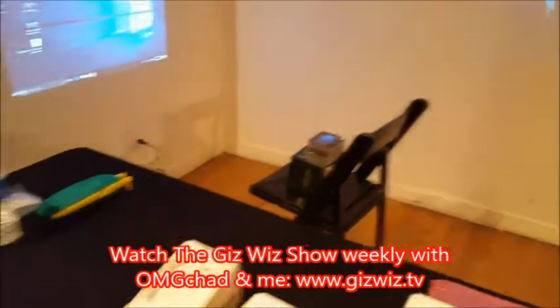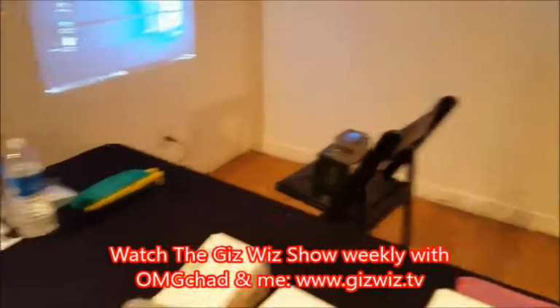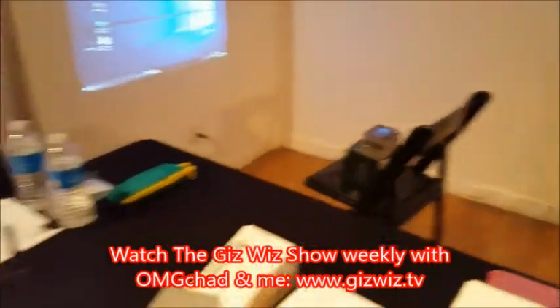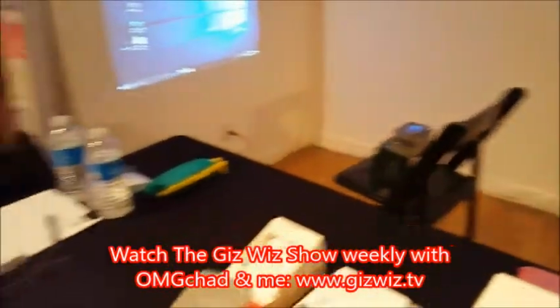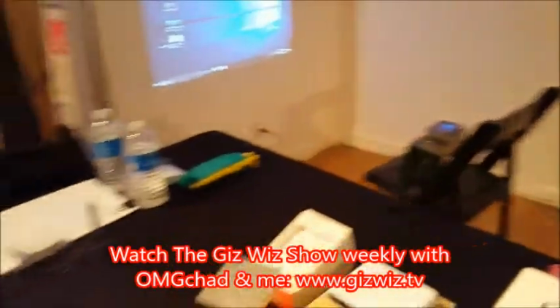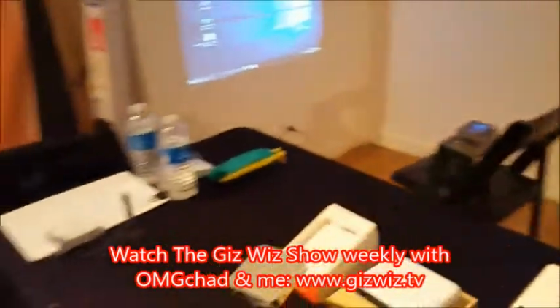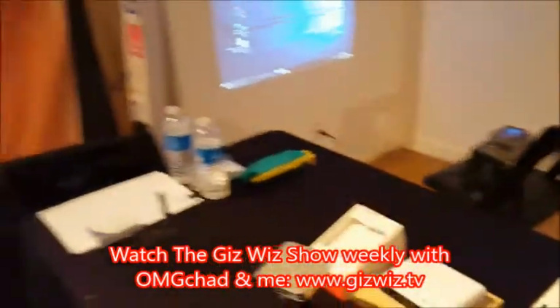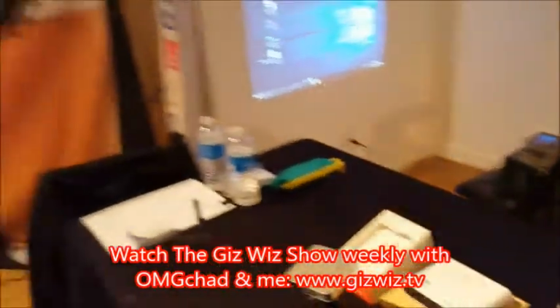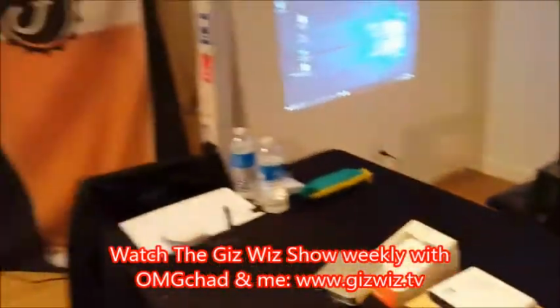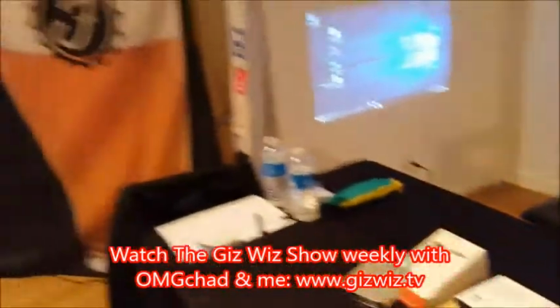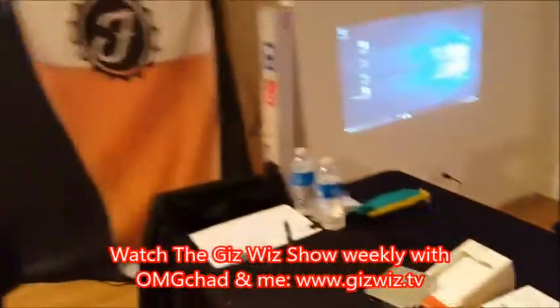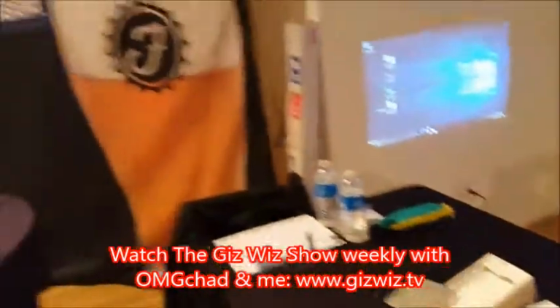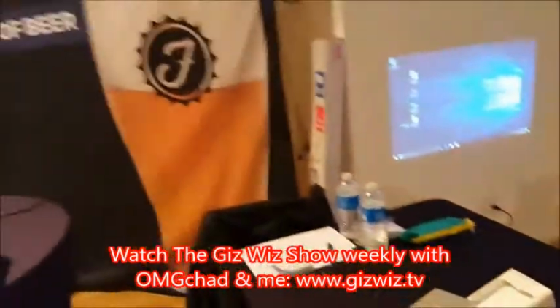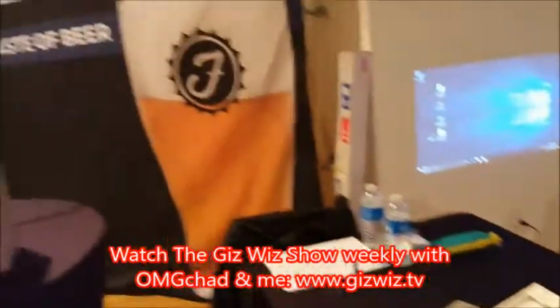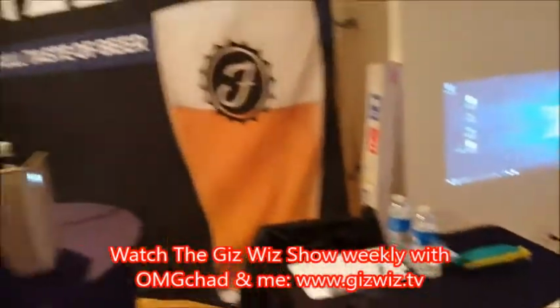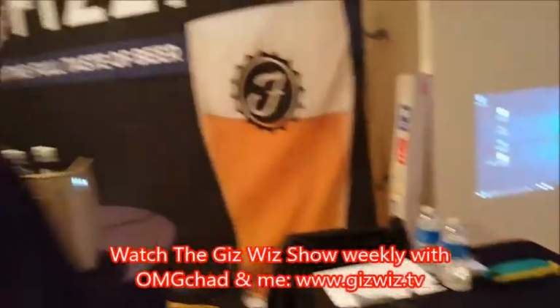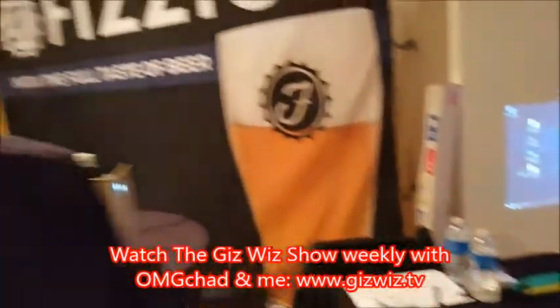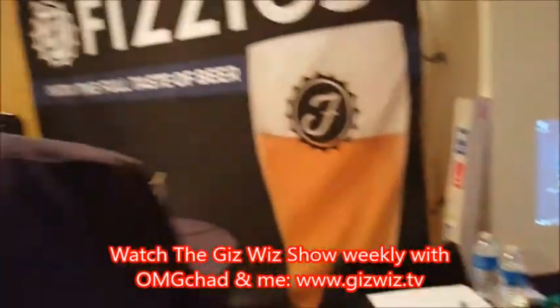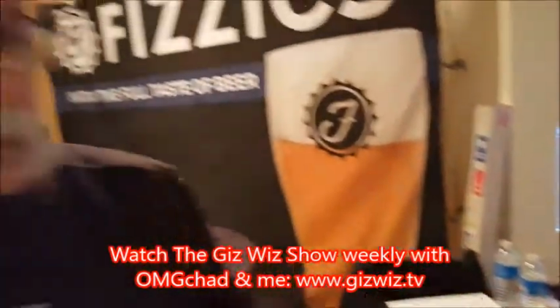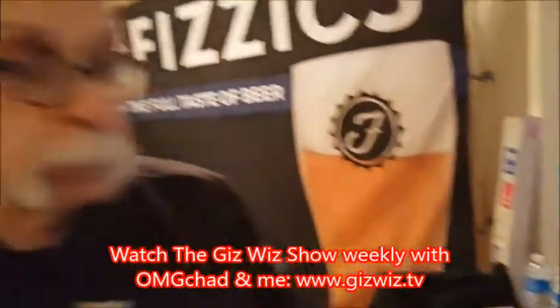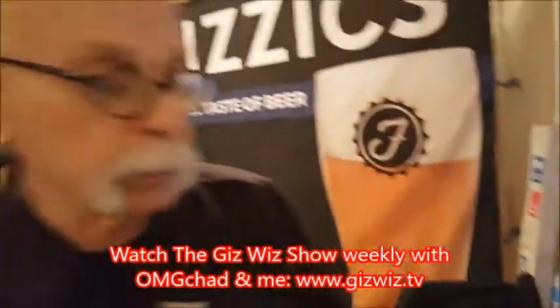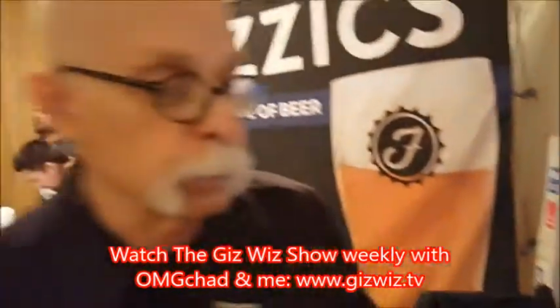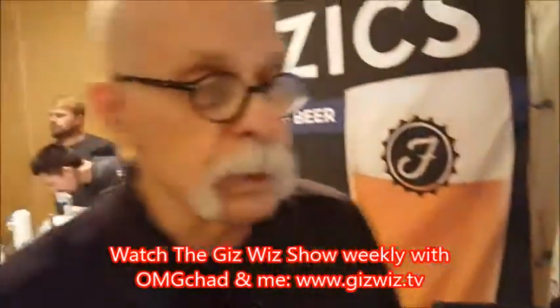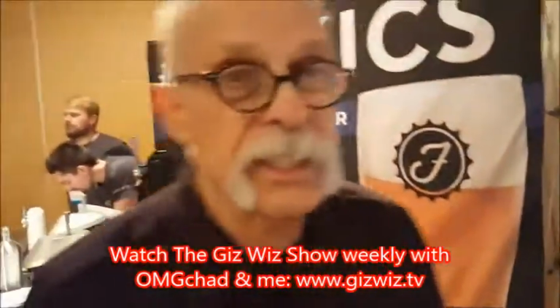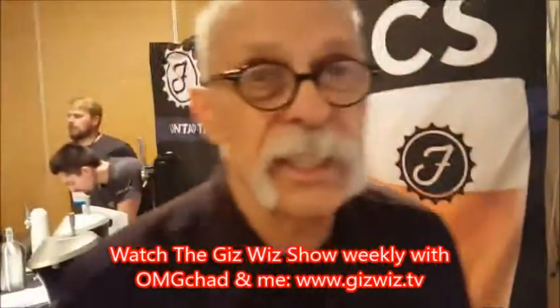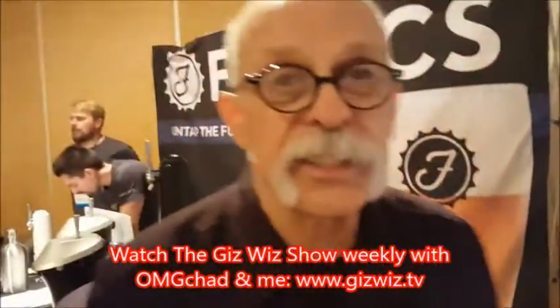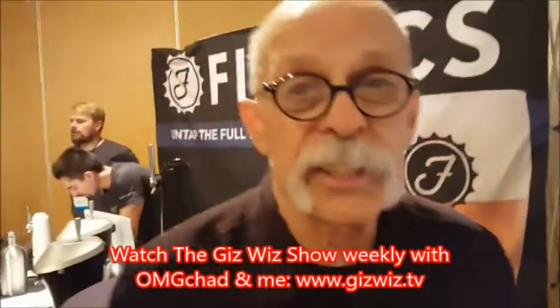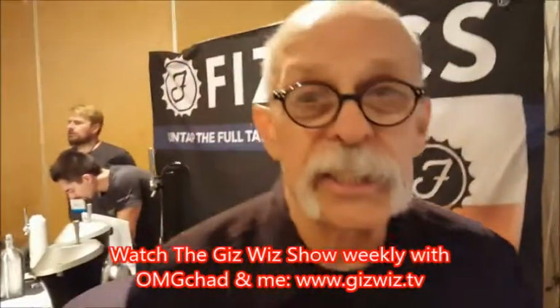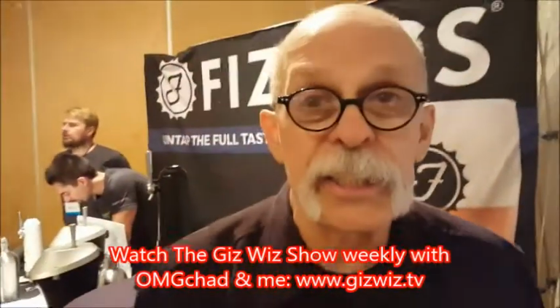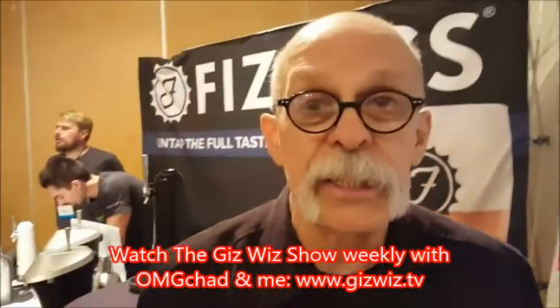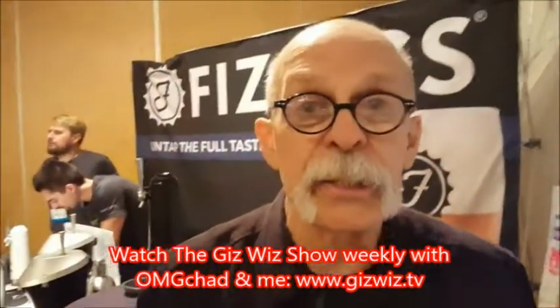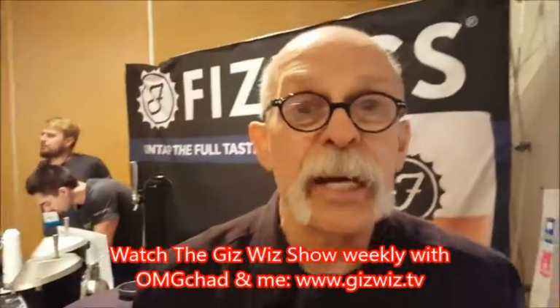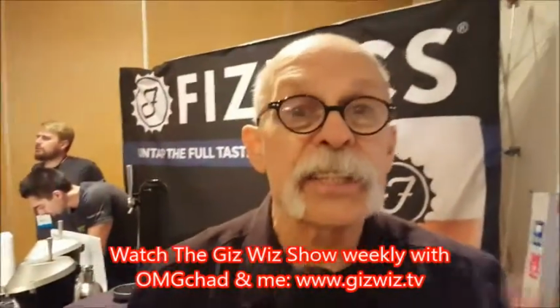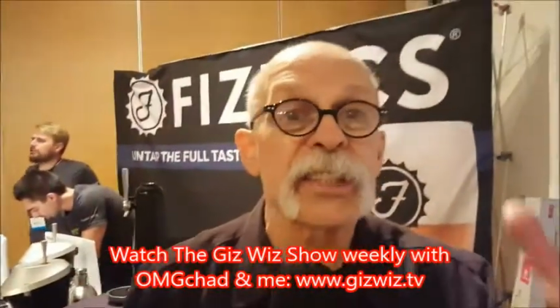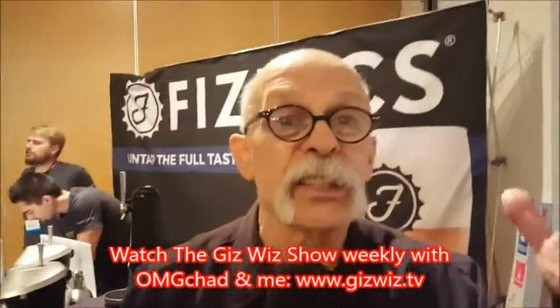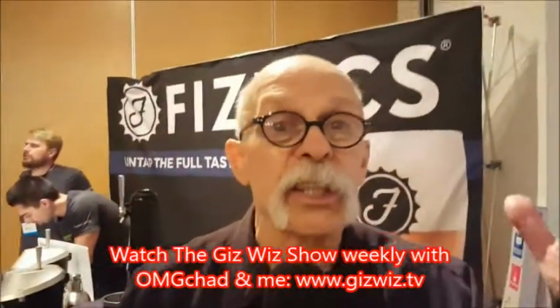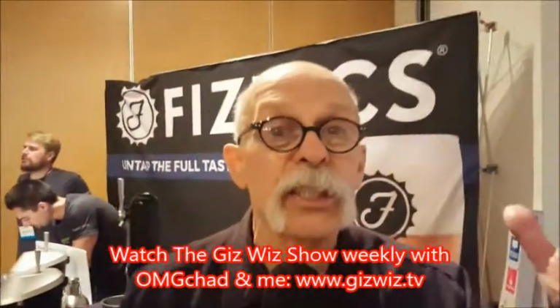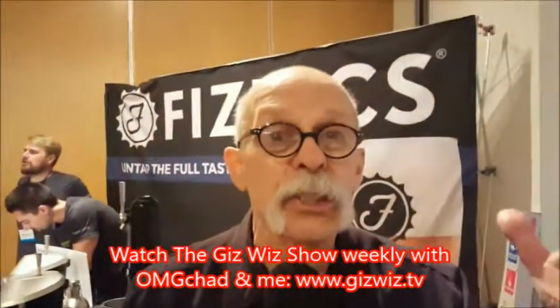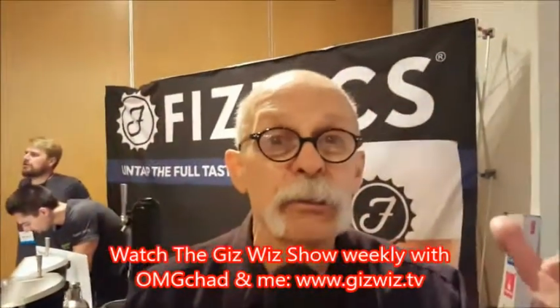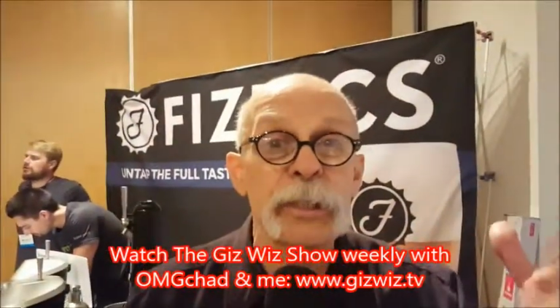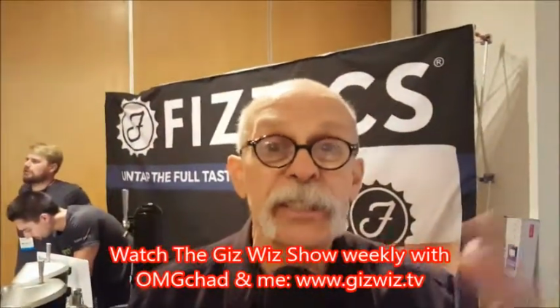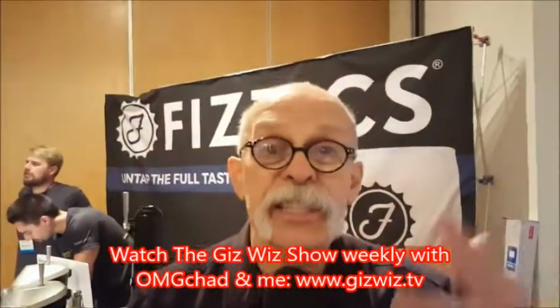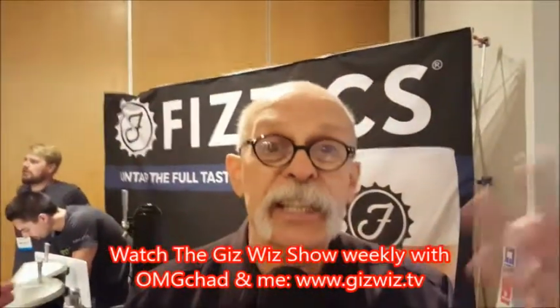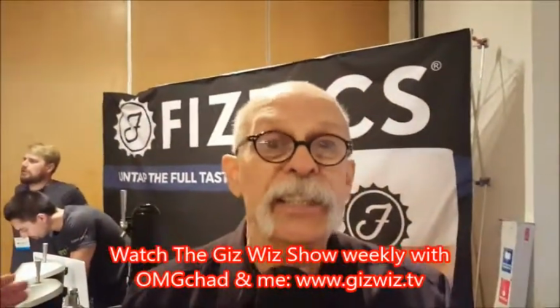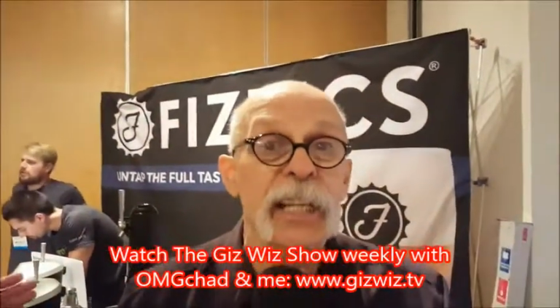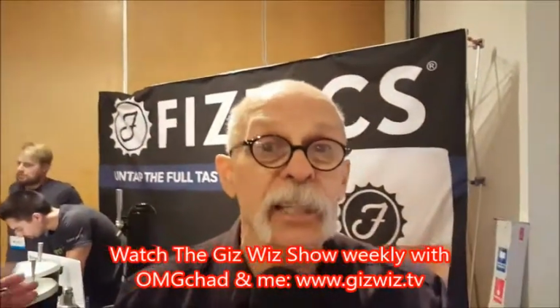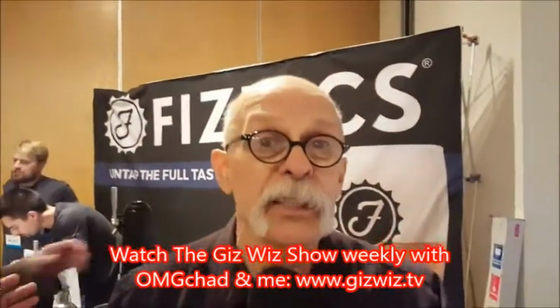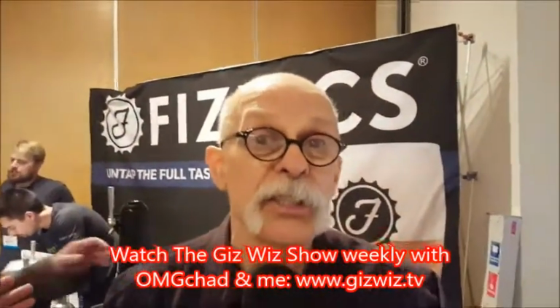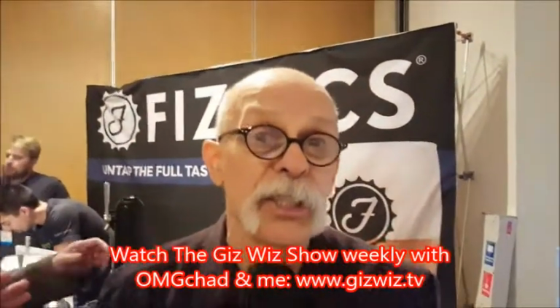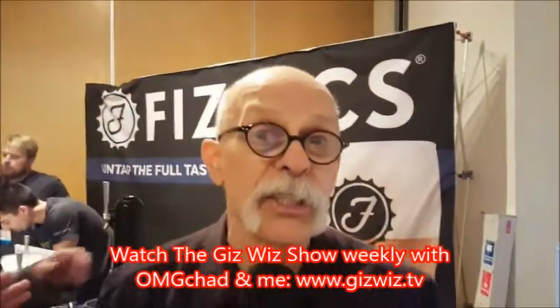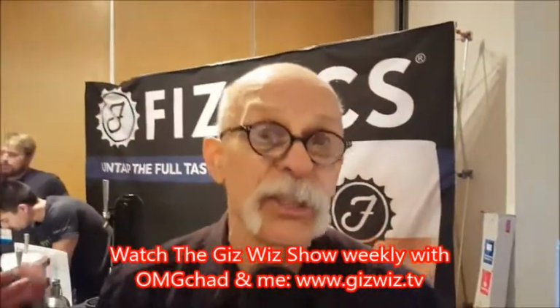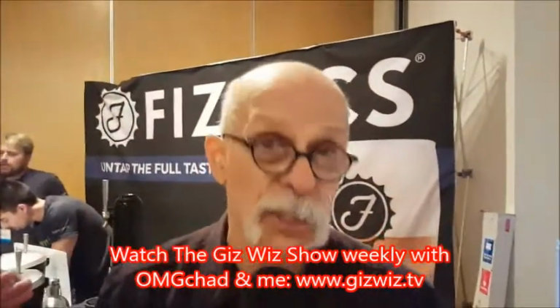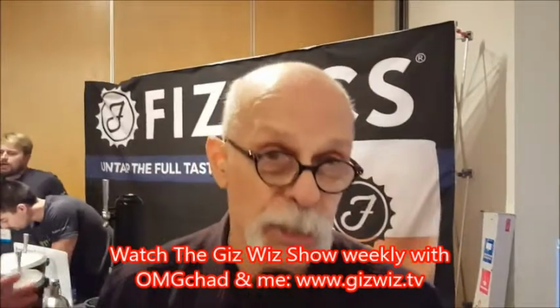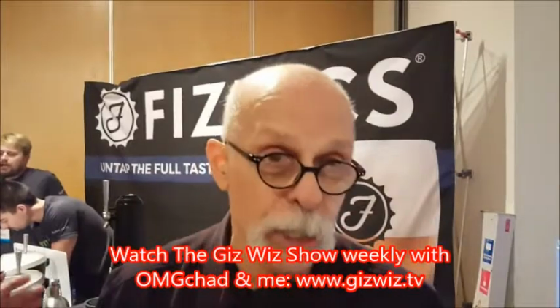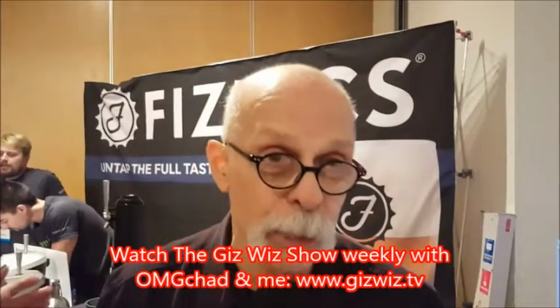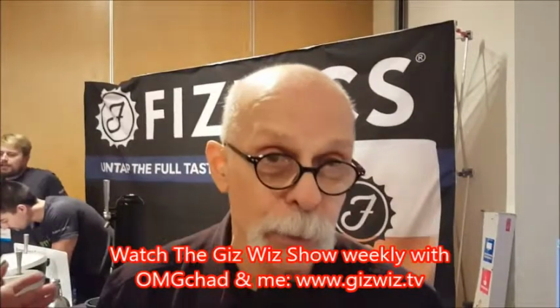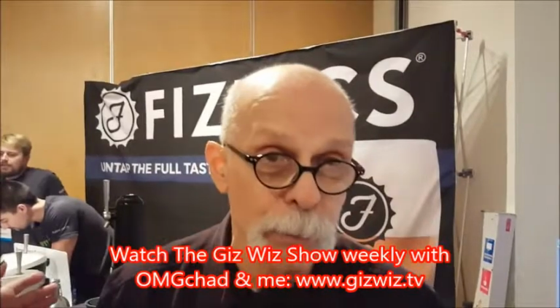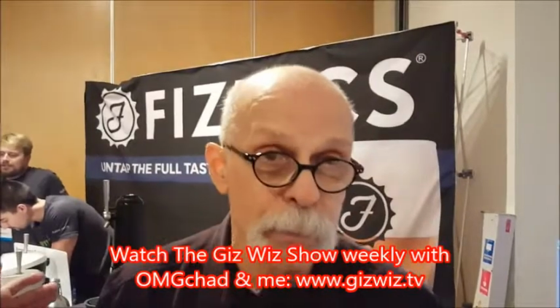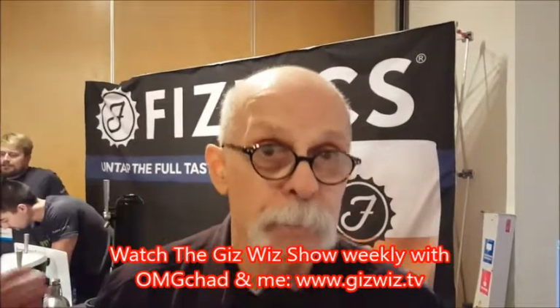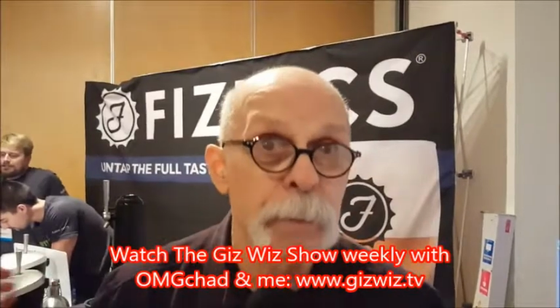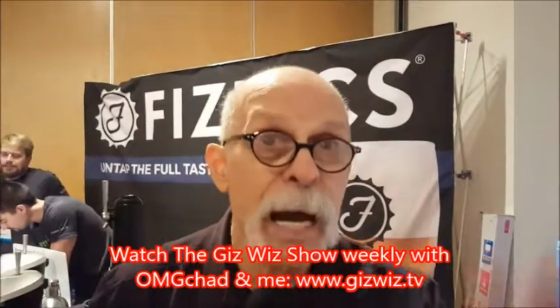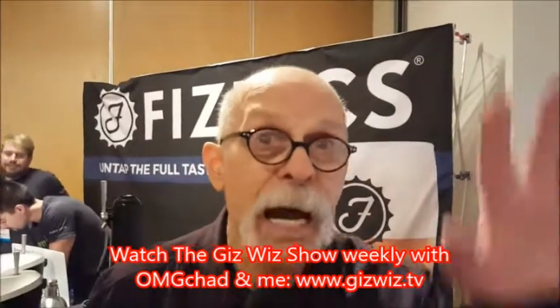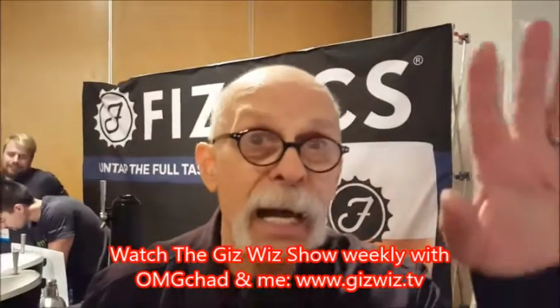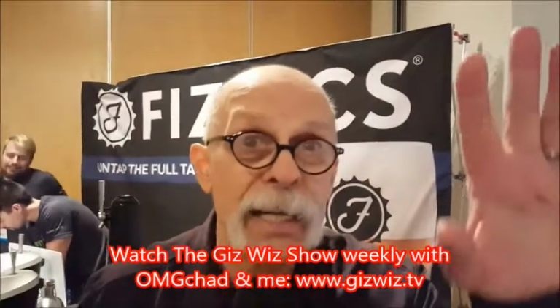Dick DiBartolo, and the GizWiz One Take Theater here at the Luxury Technology Show. Bye.